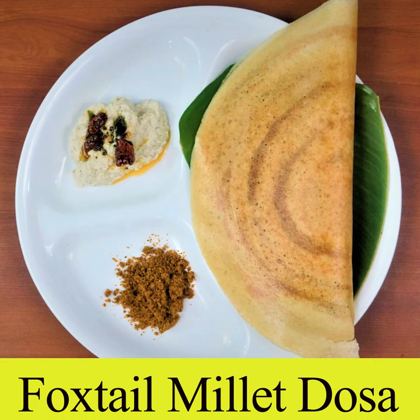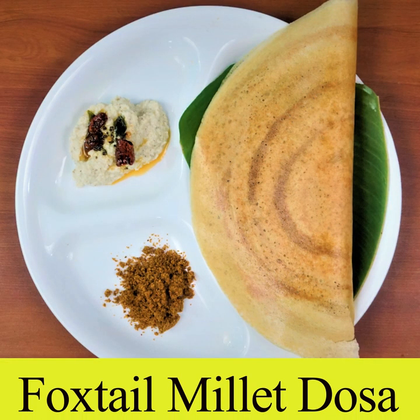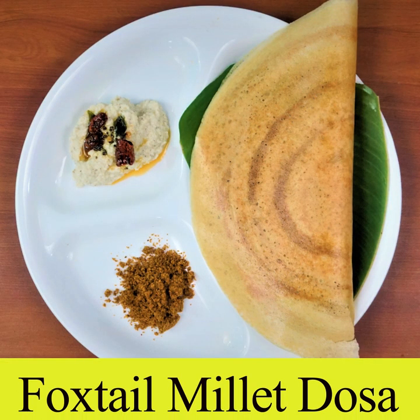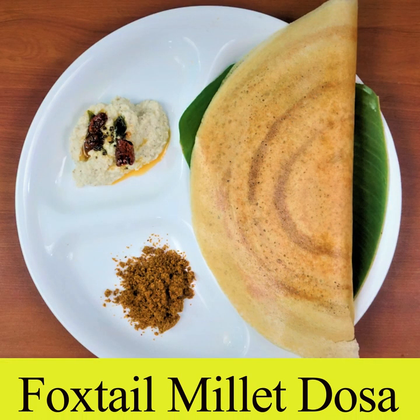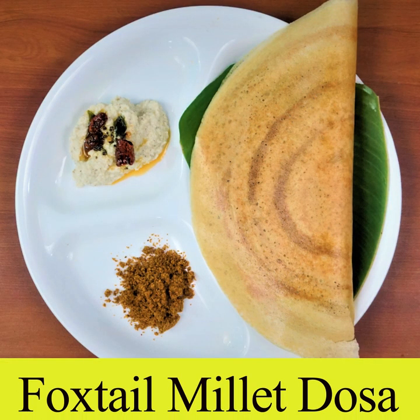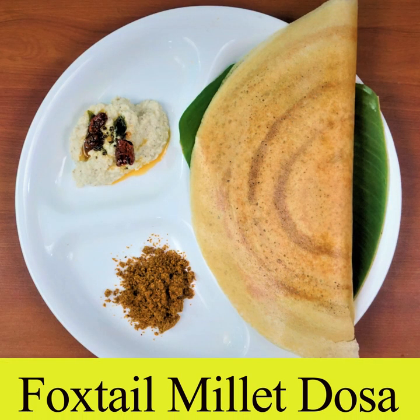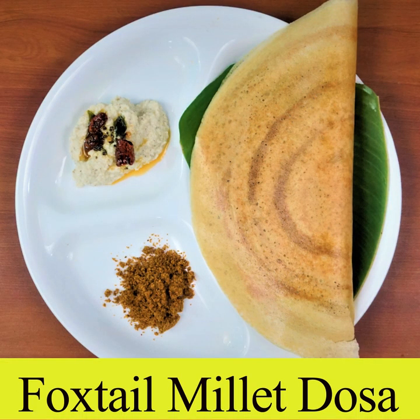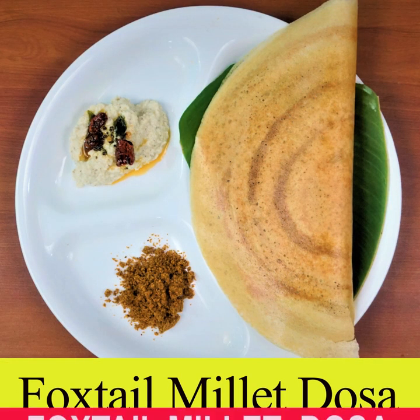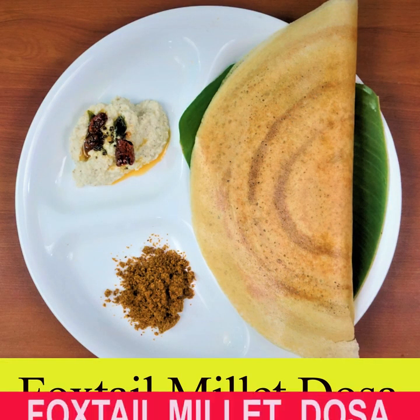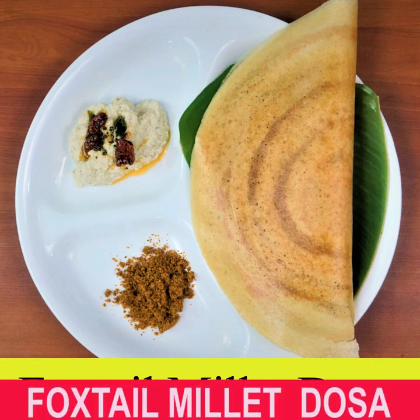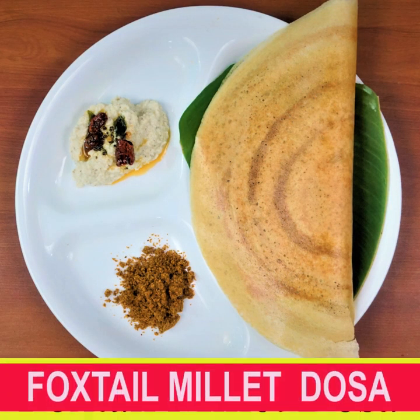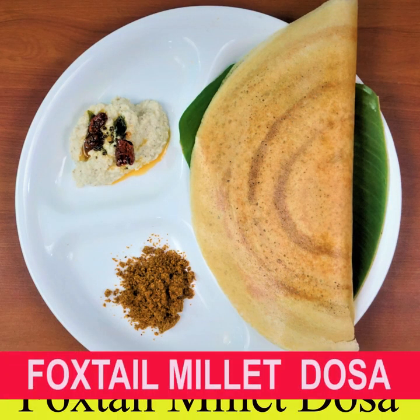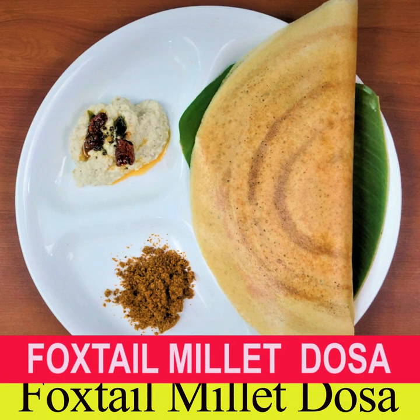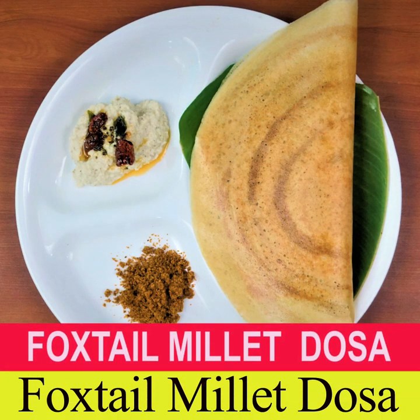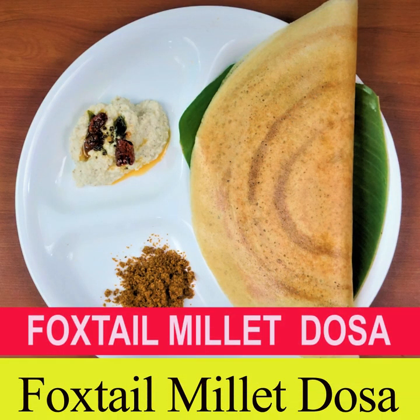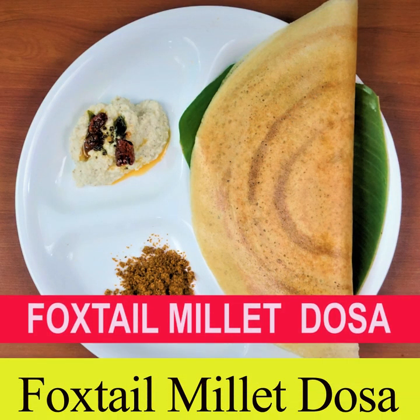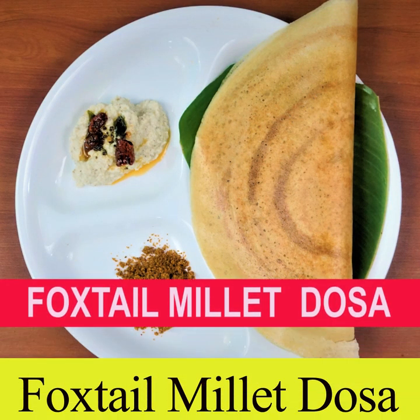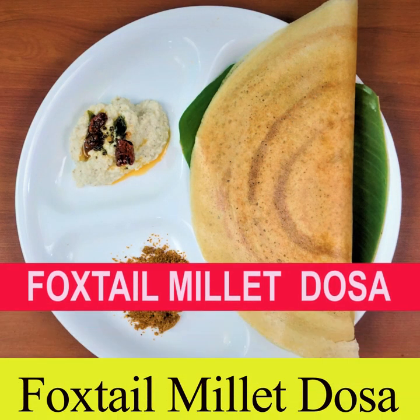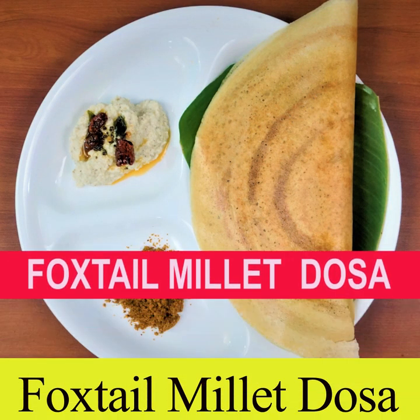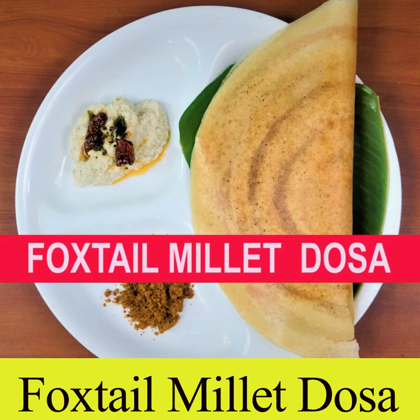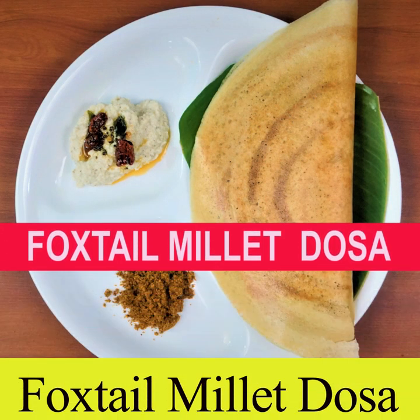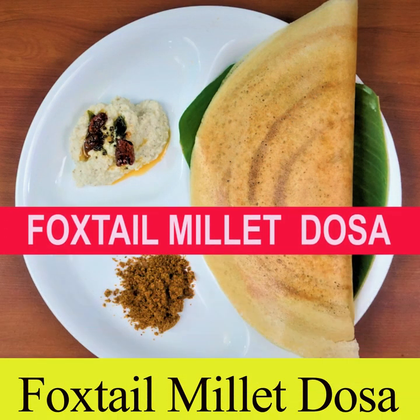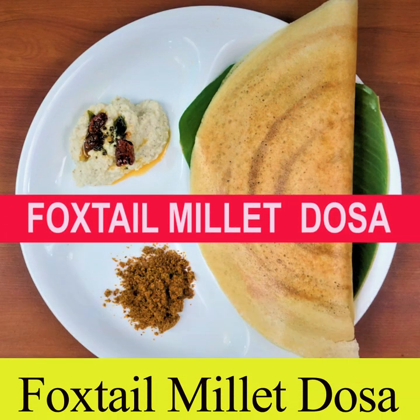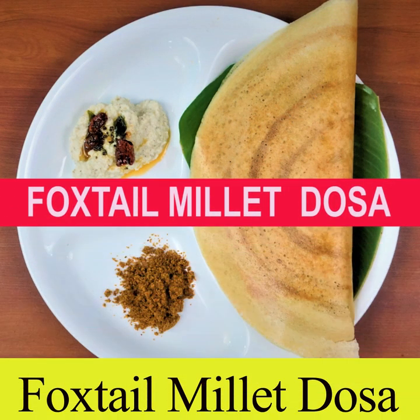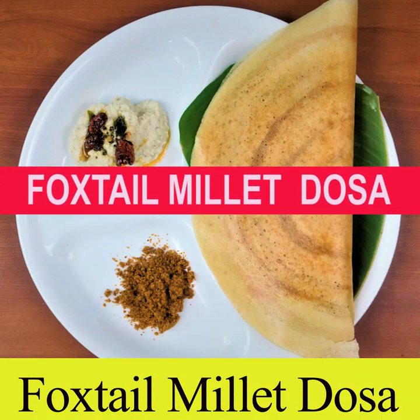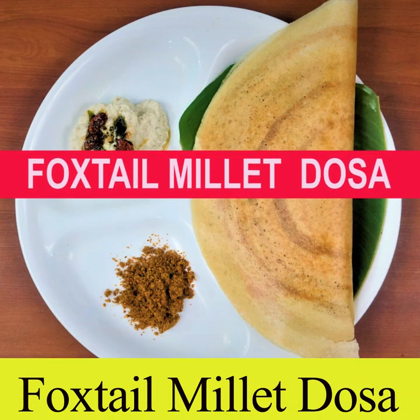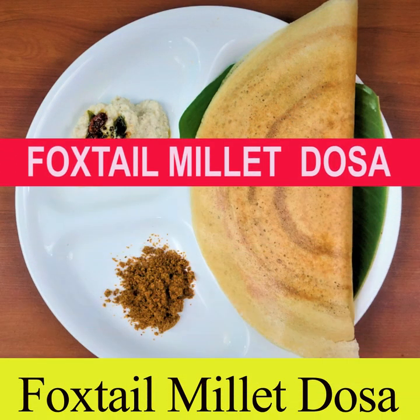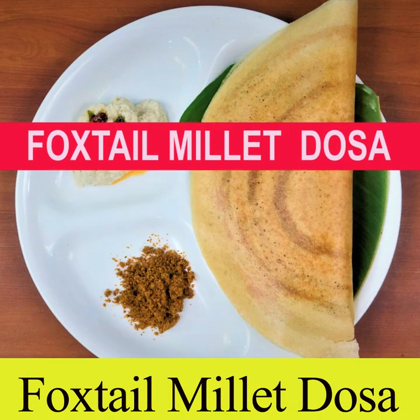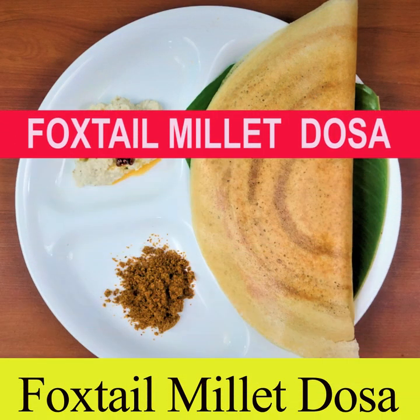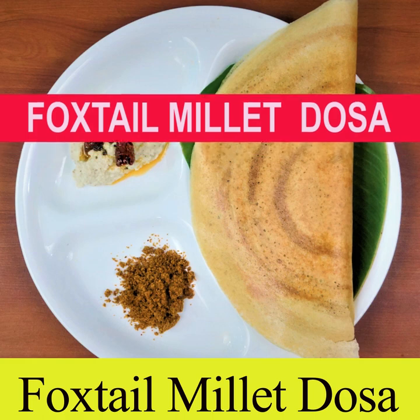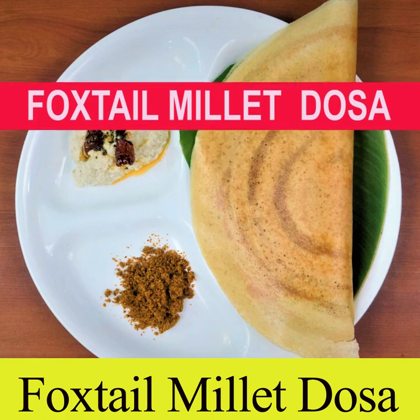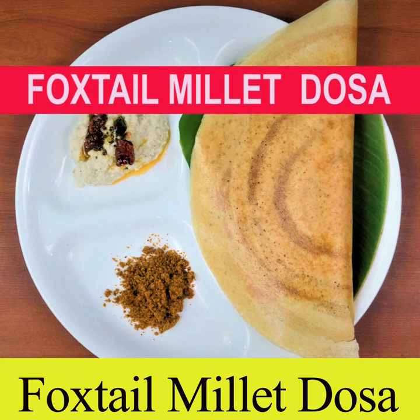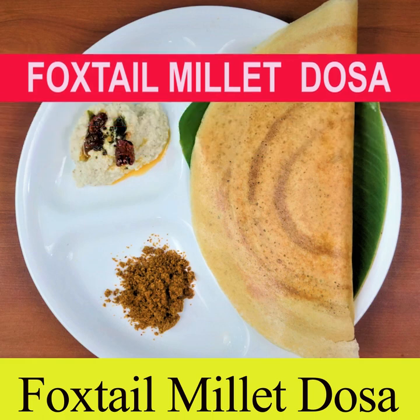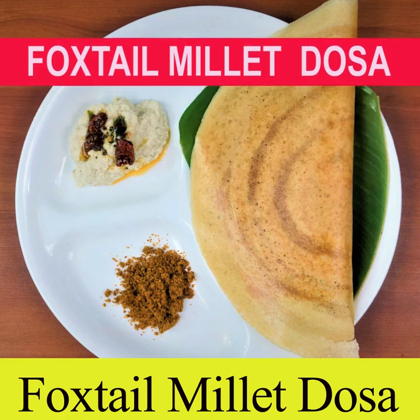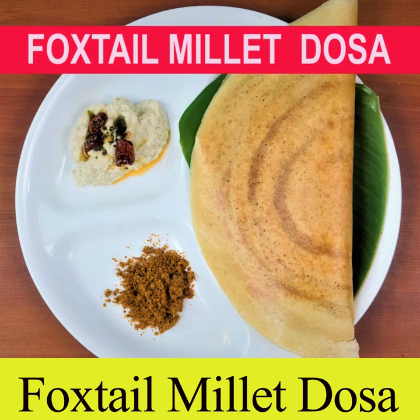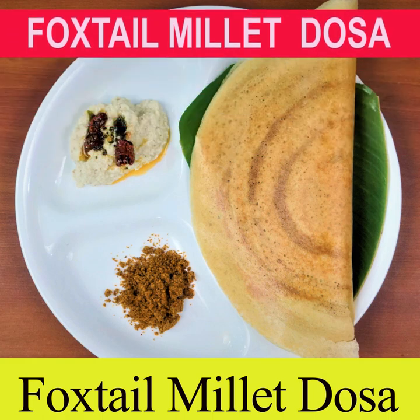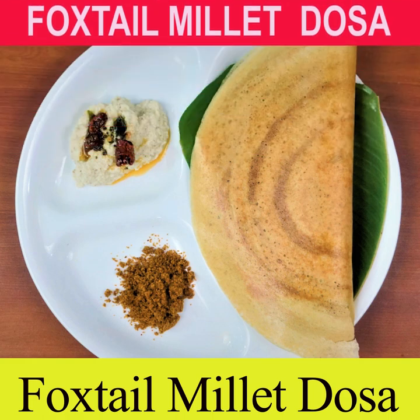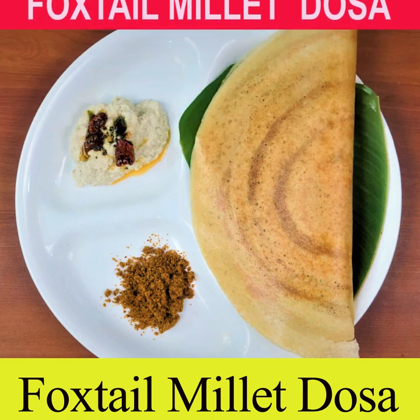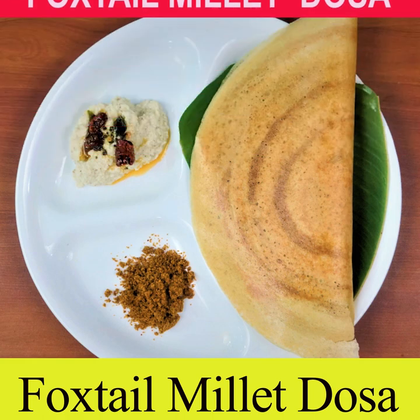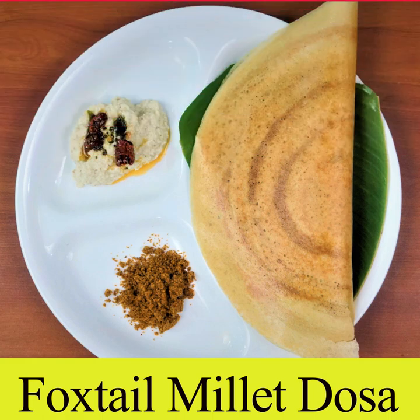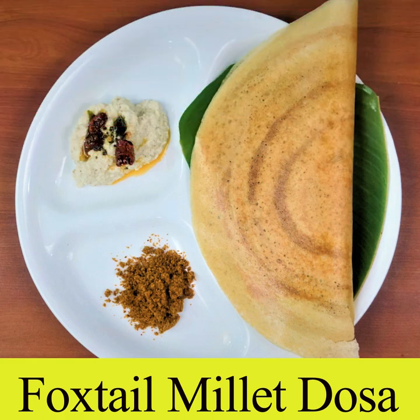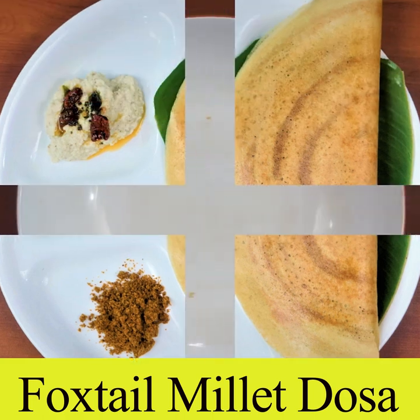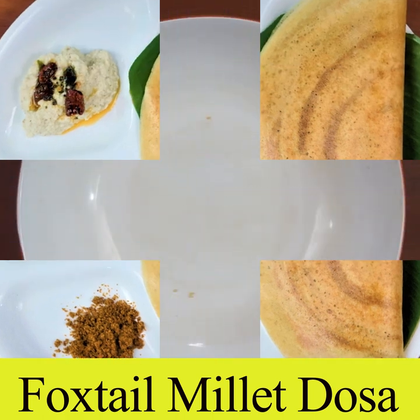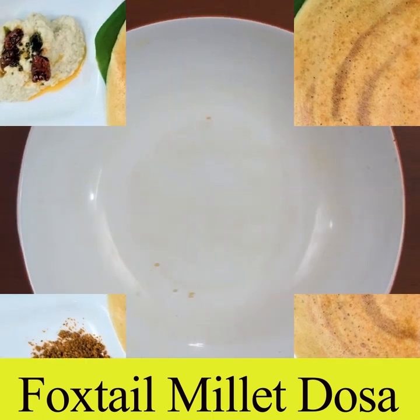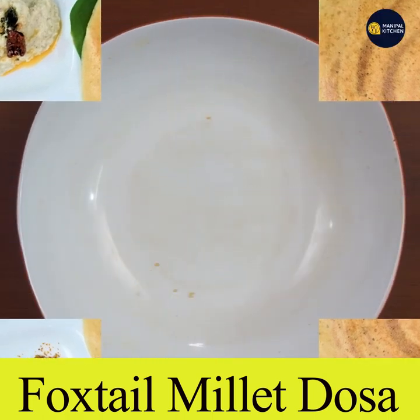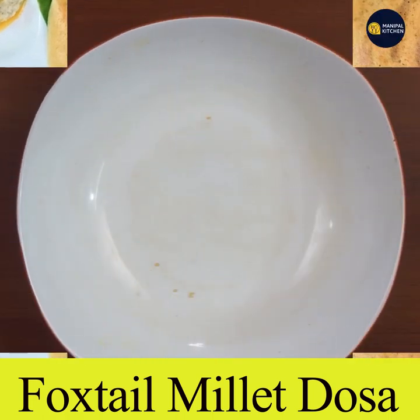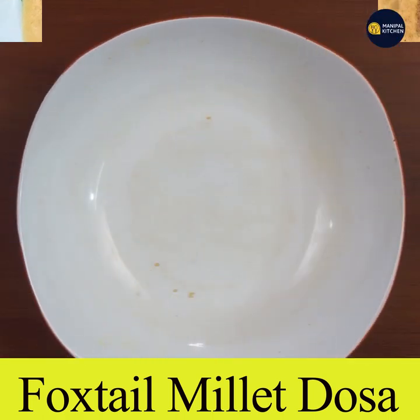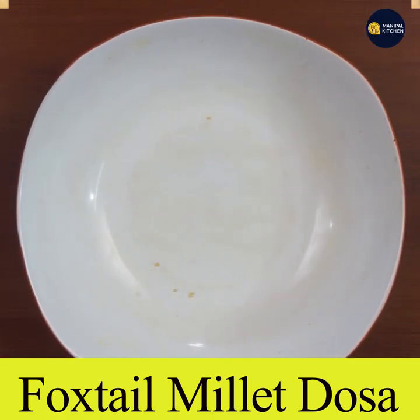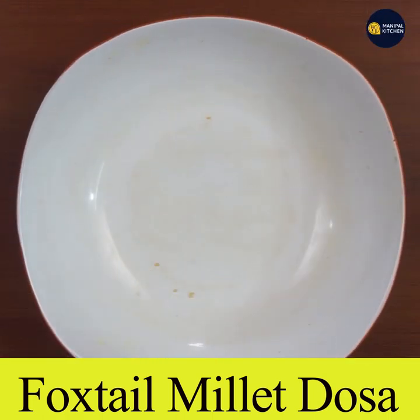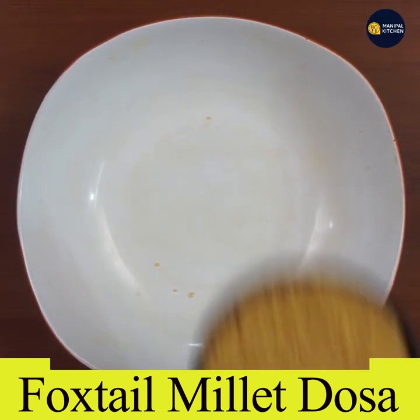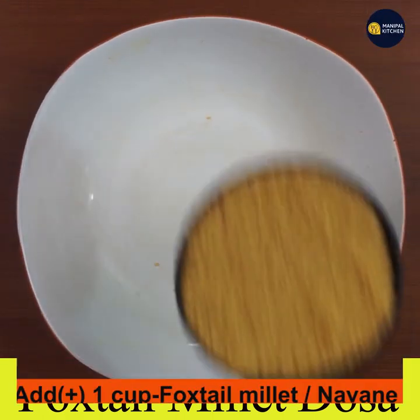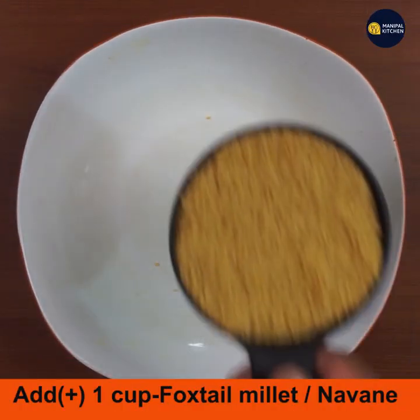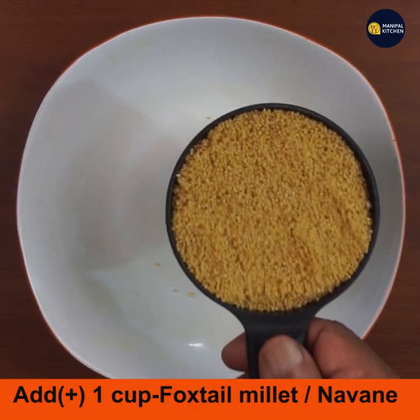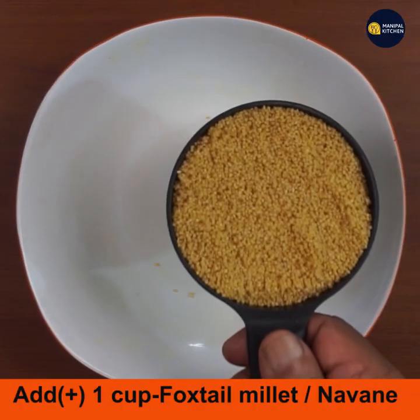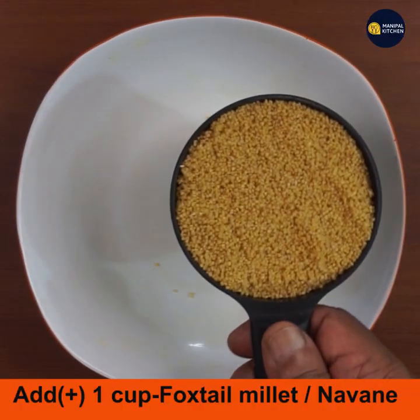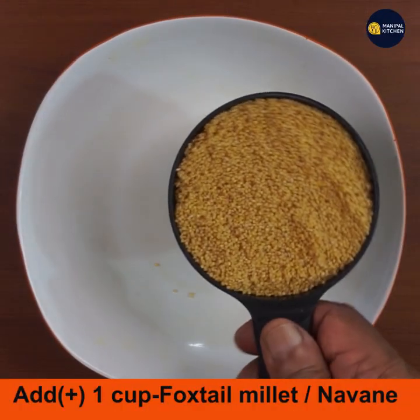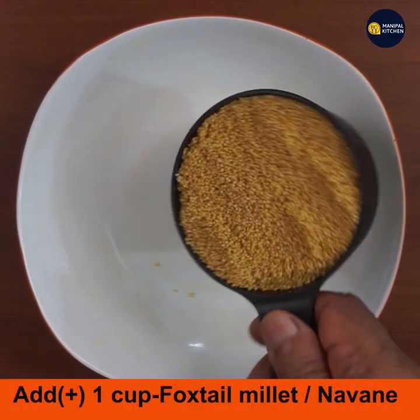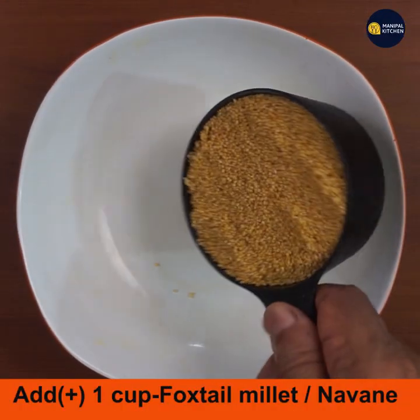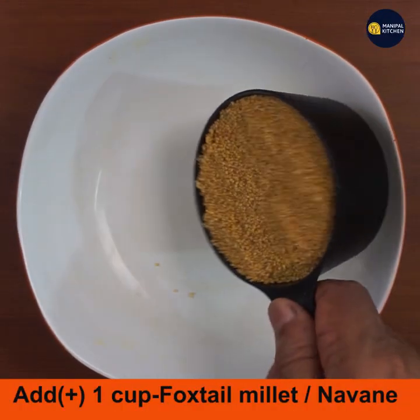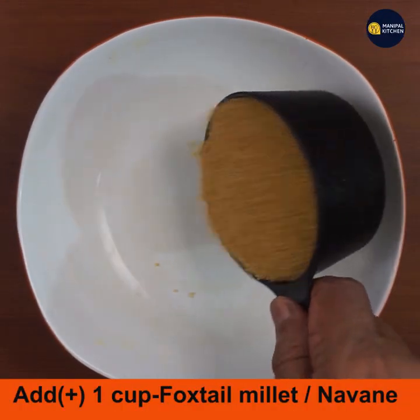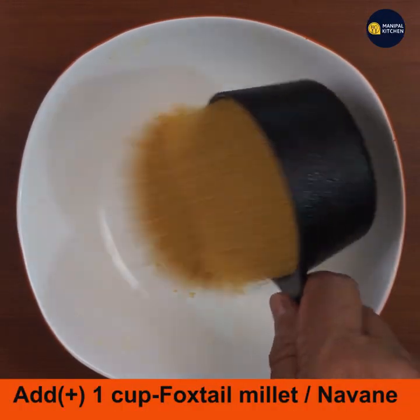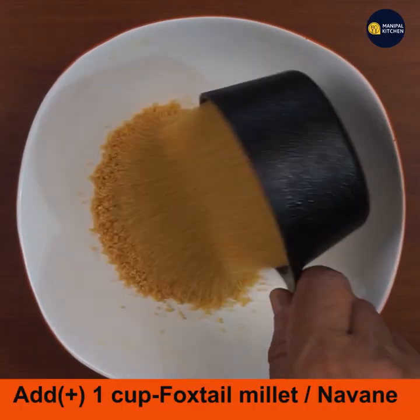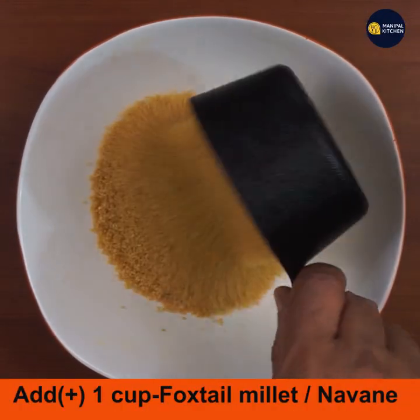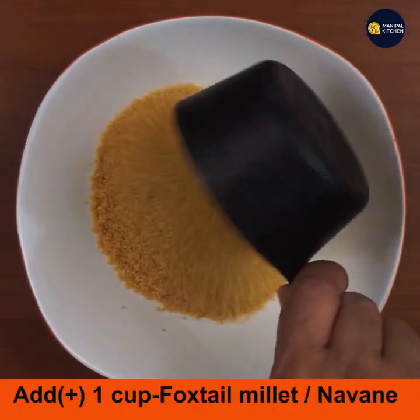Today I would like to share the recipe of foxtail millet dosa, which is a hundred percent diabetic-friendly food.